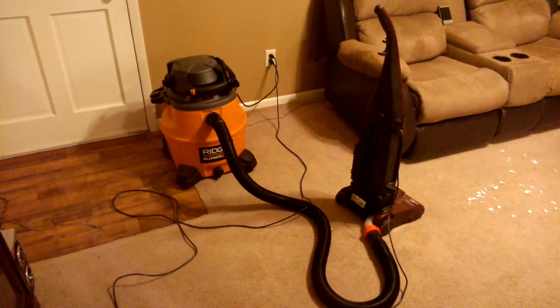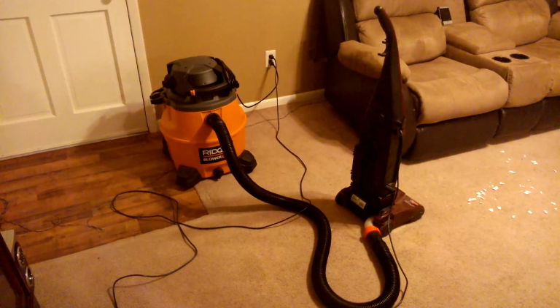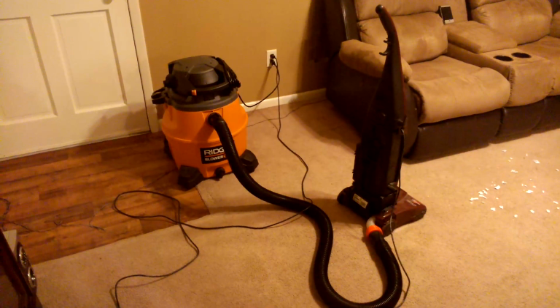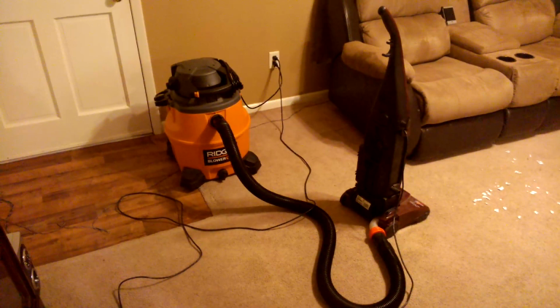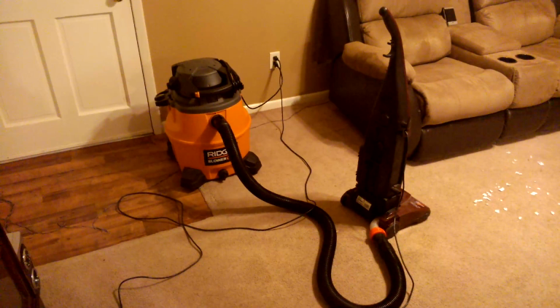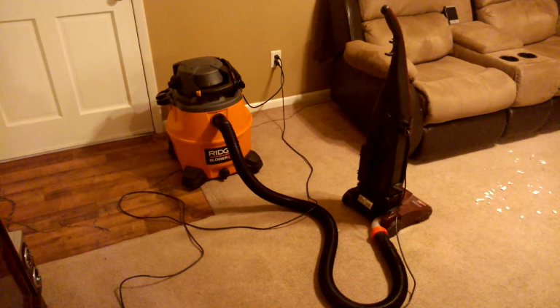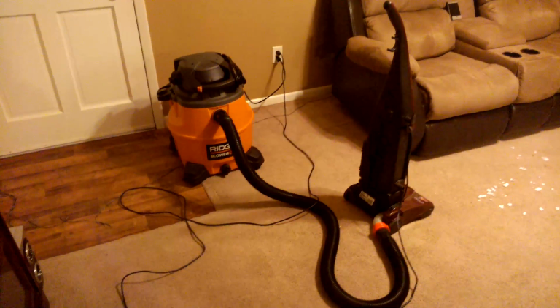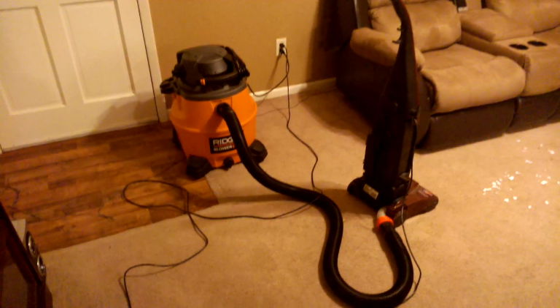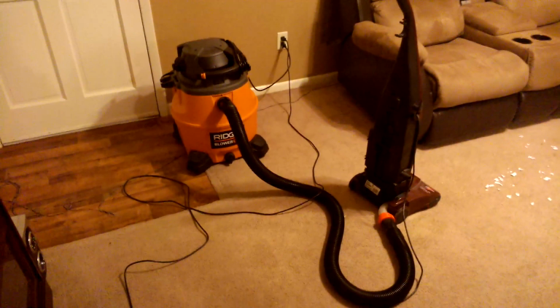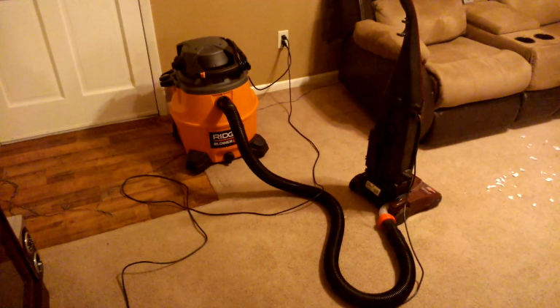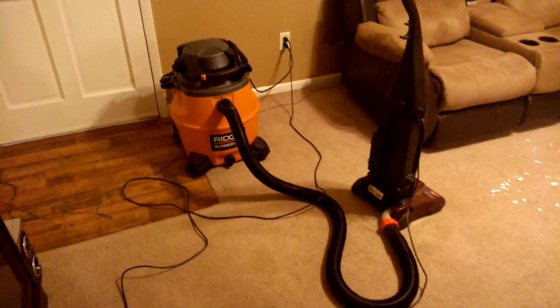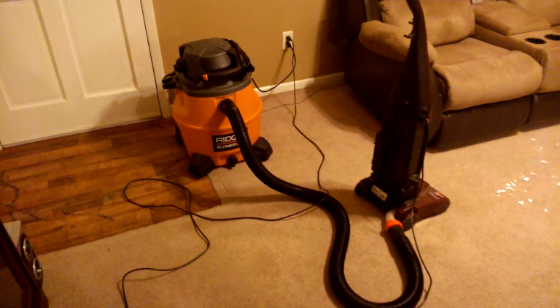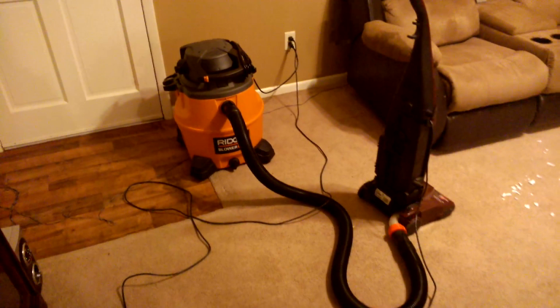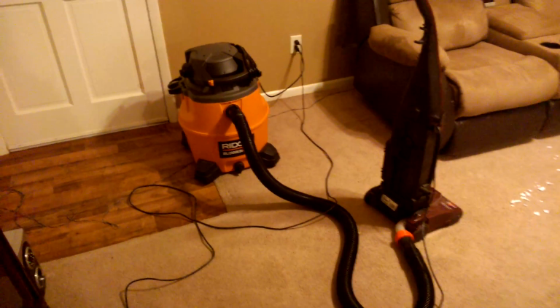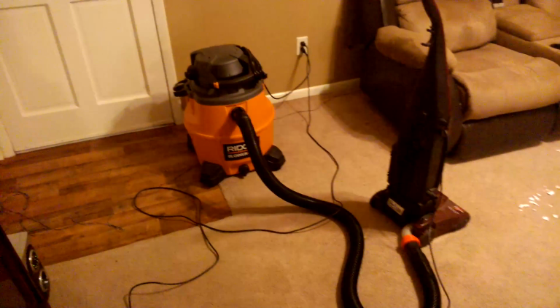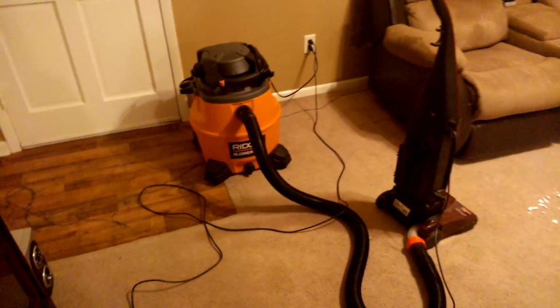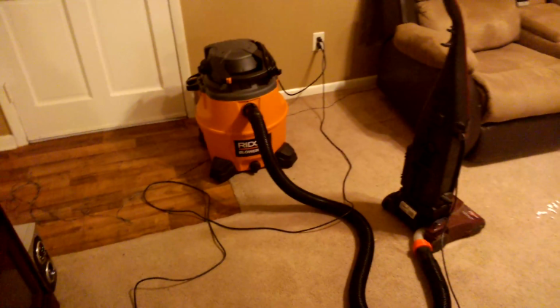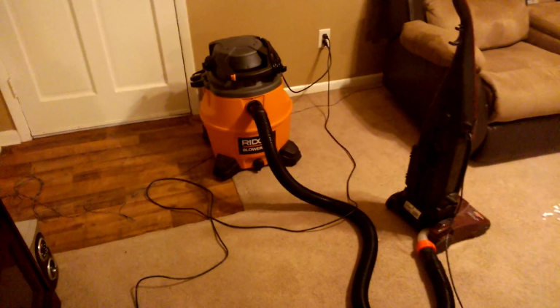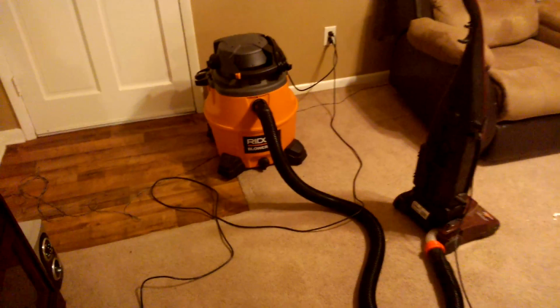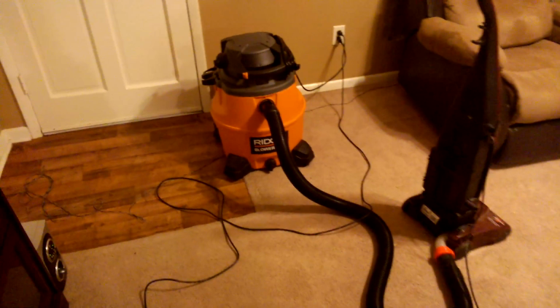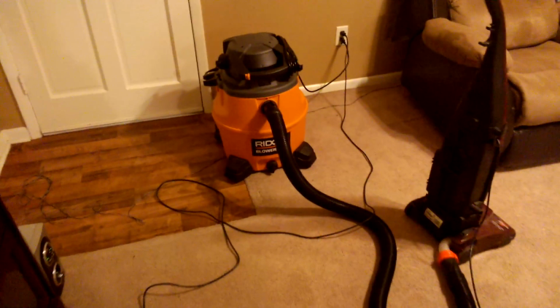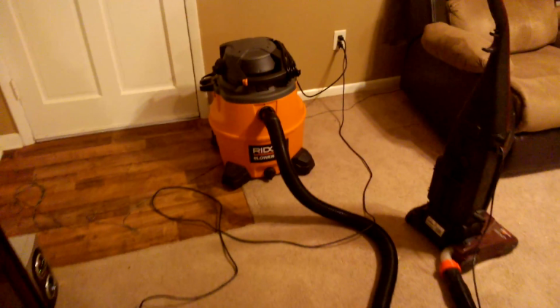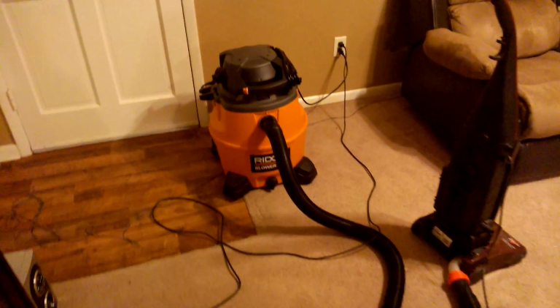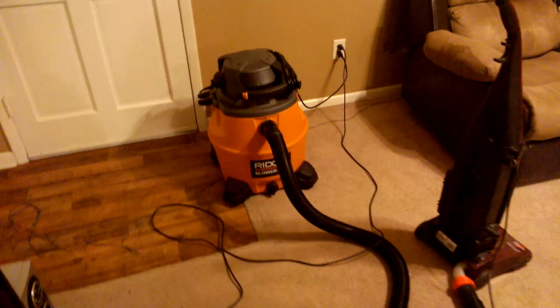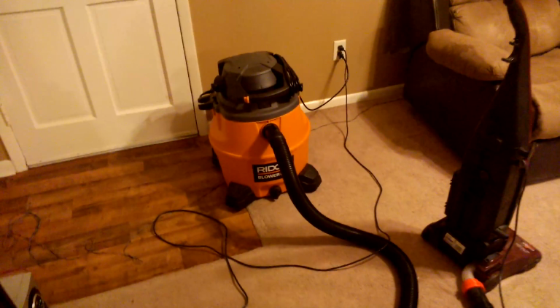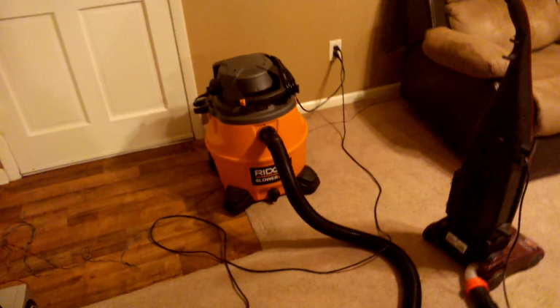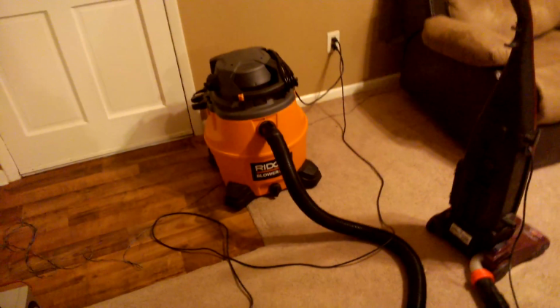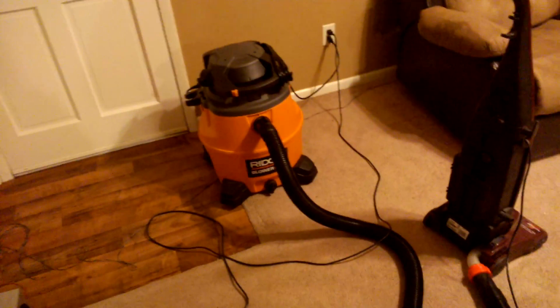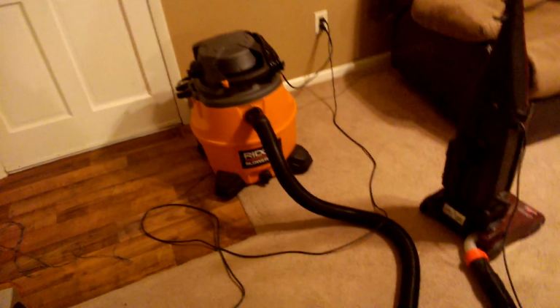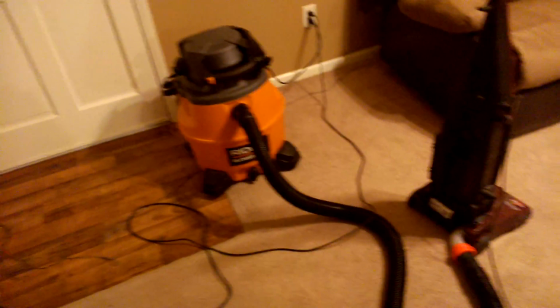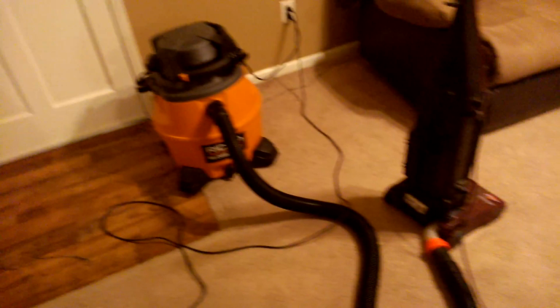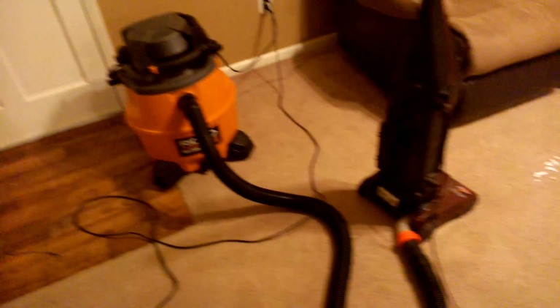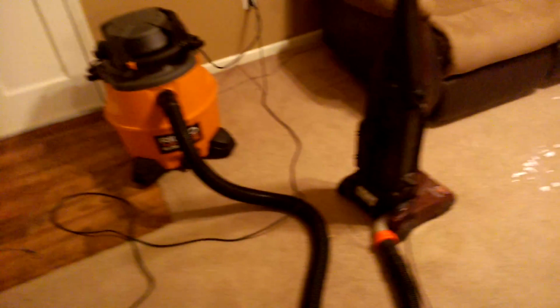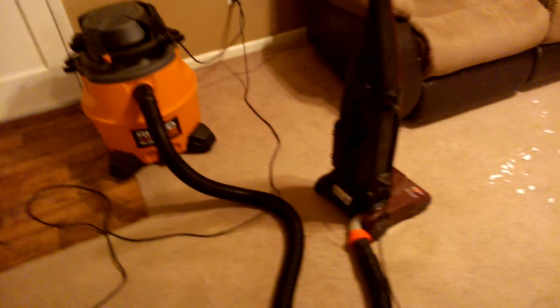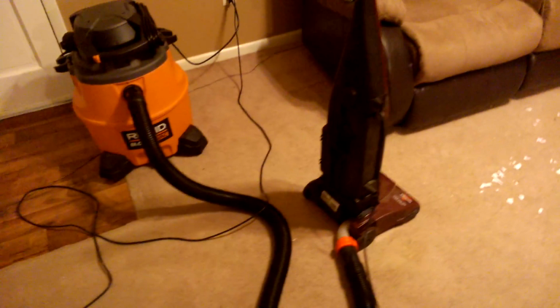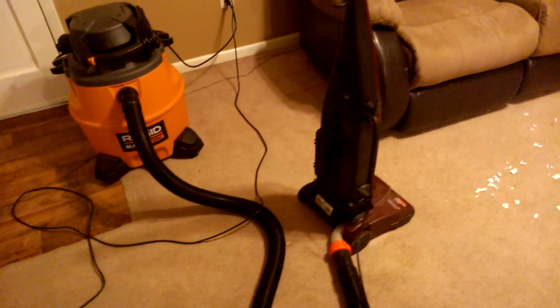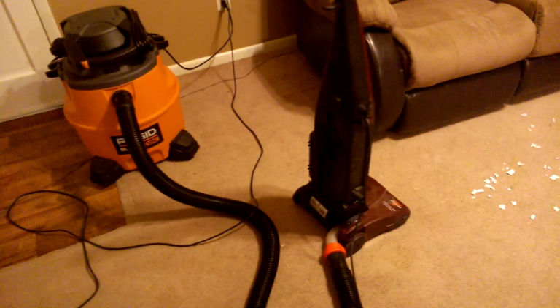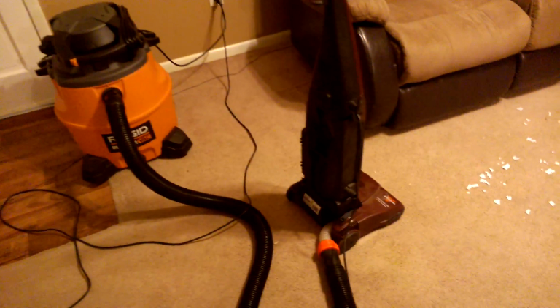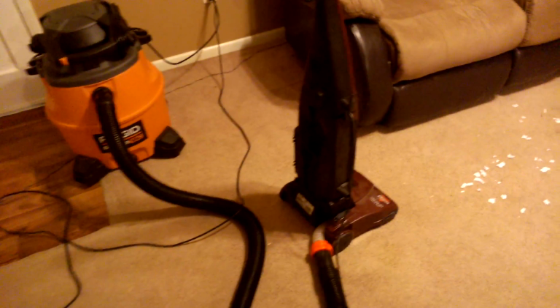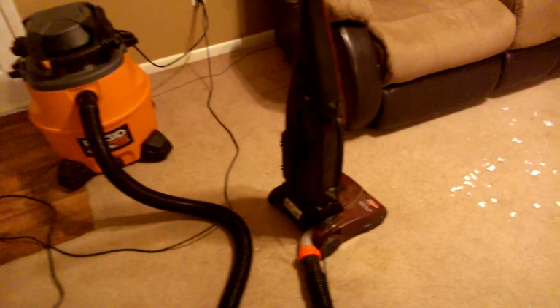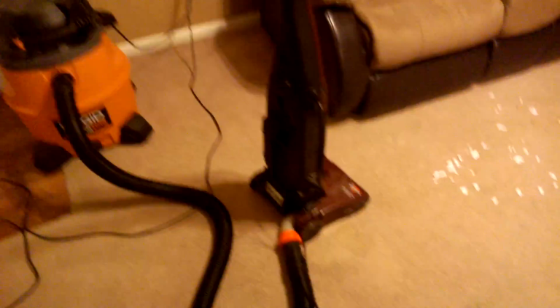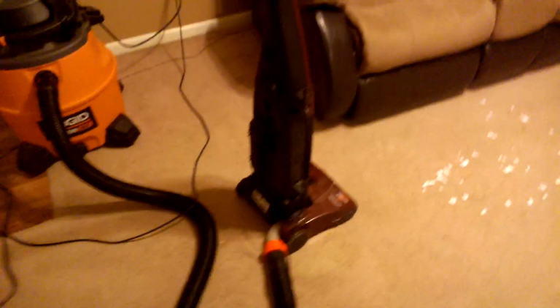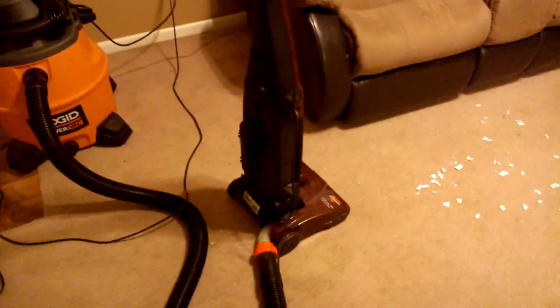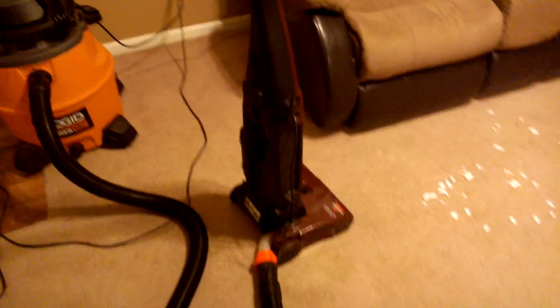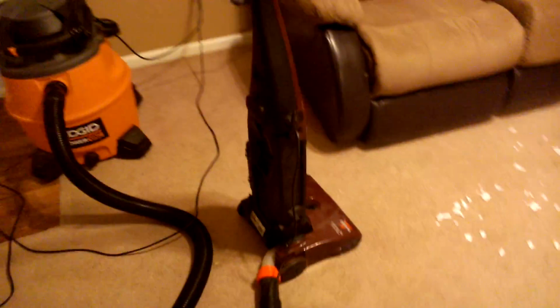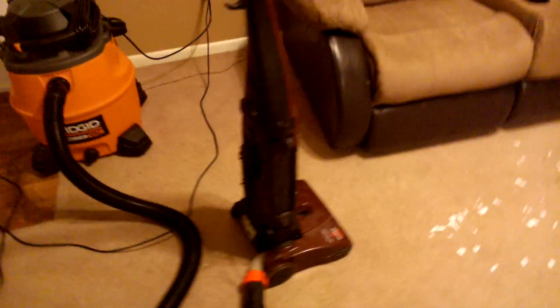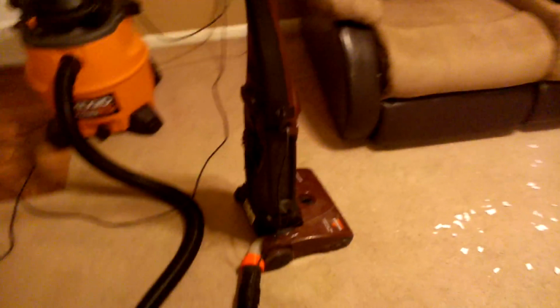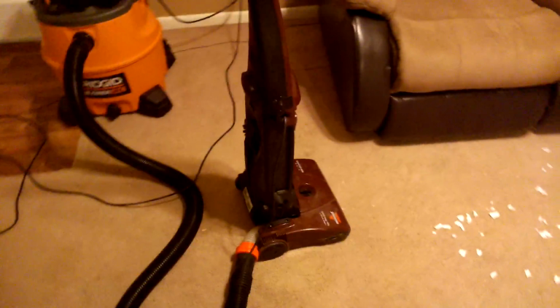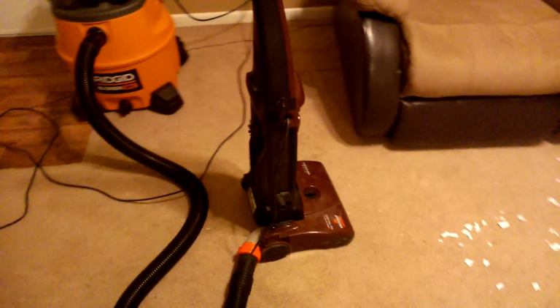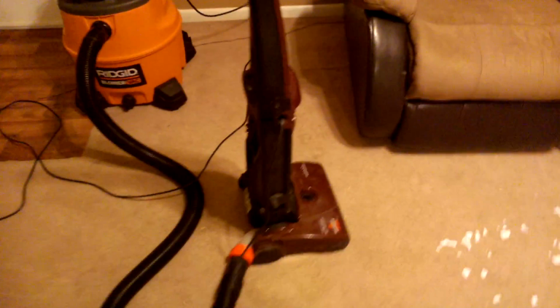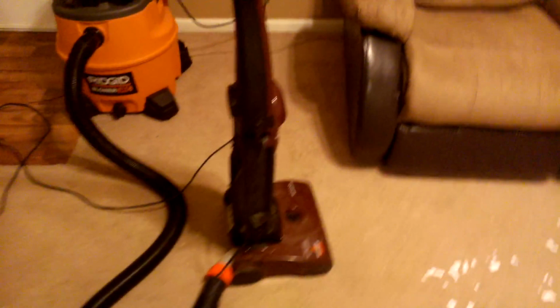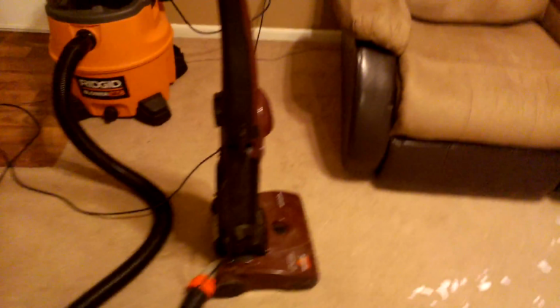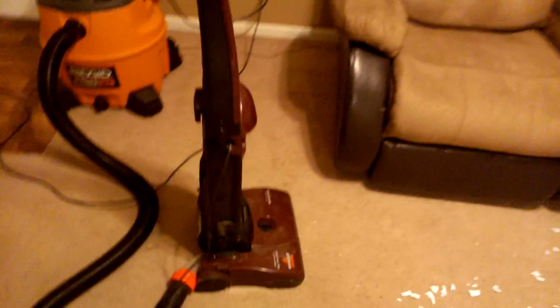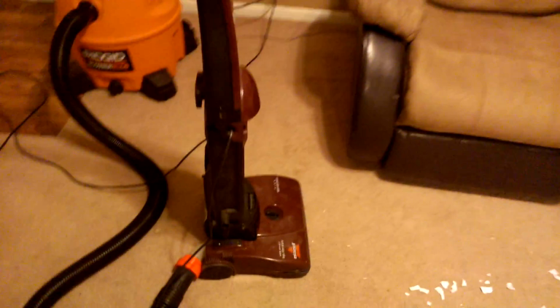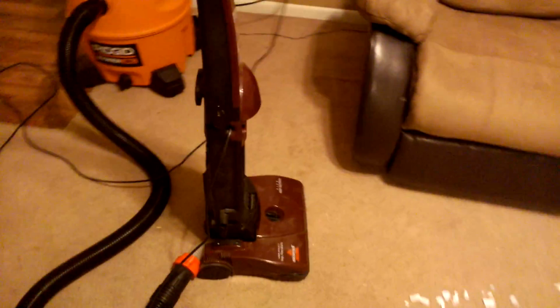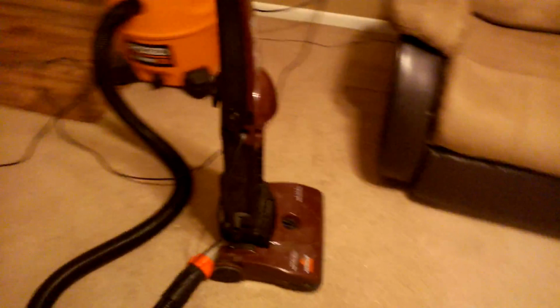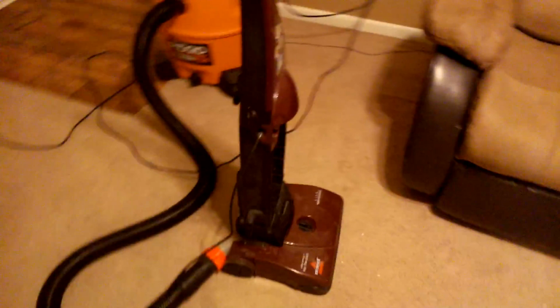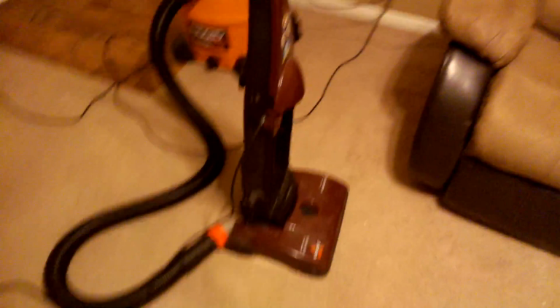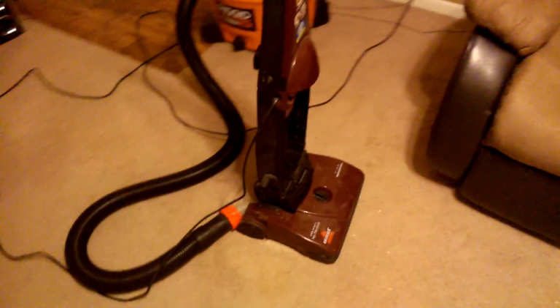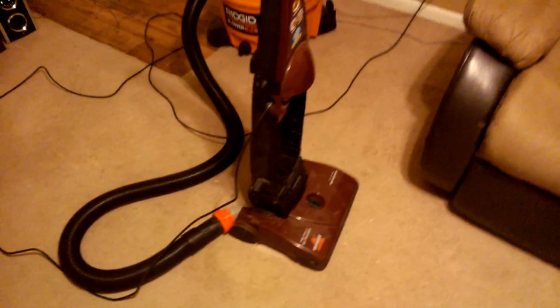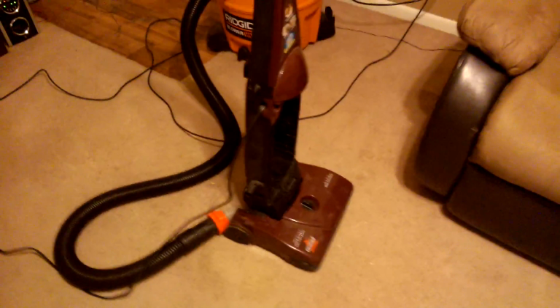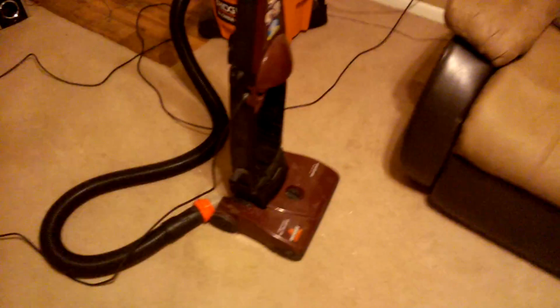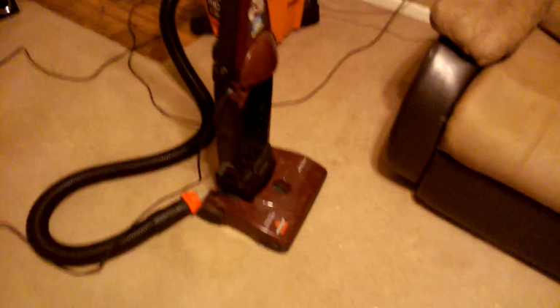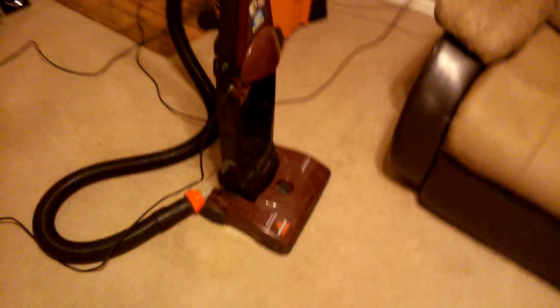I'd like to show you guys my new ShopVac extension. It is a highly modified vacuum cleaner.